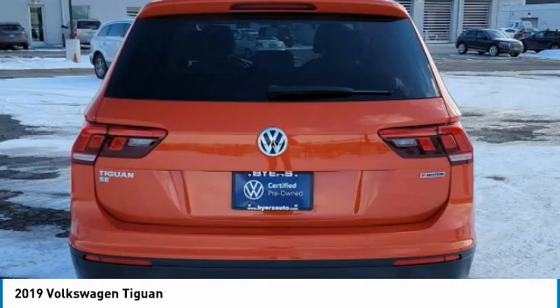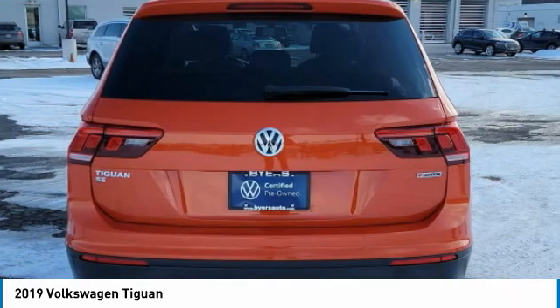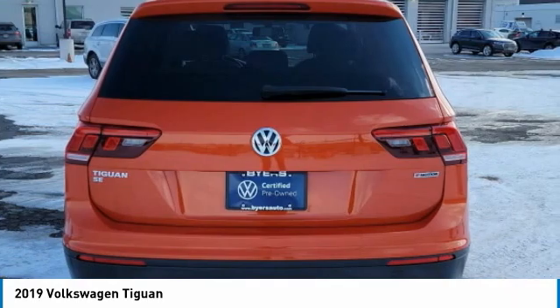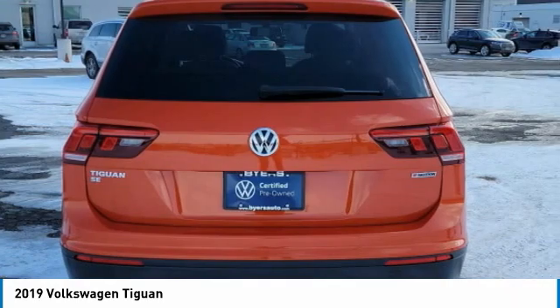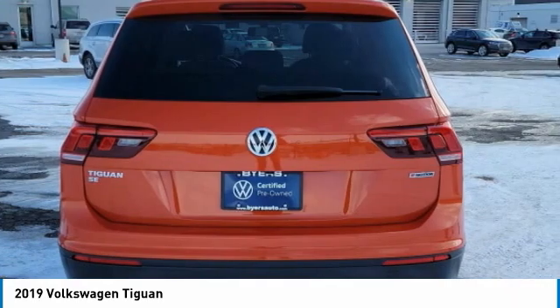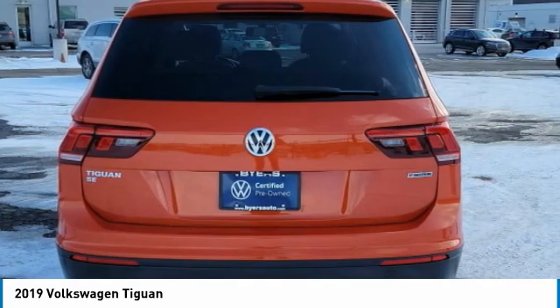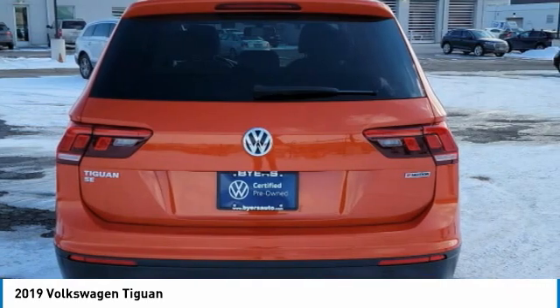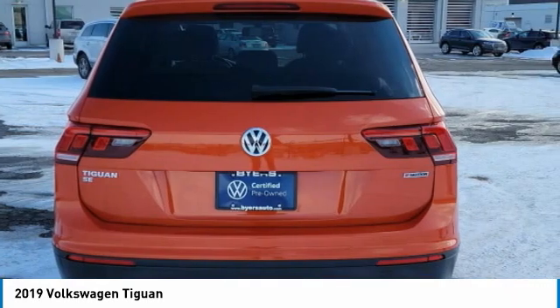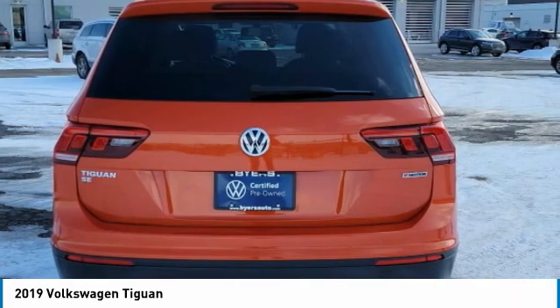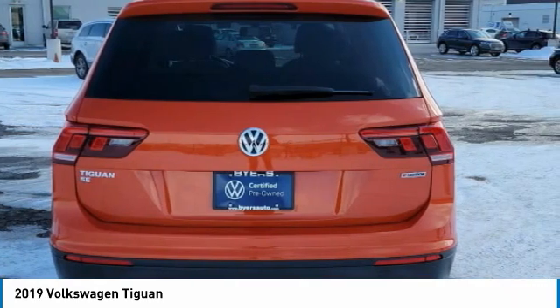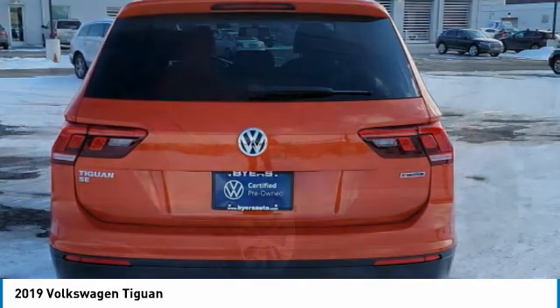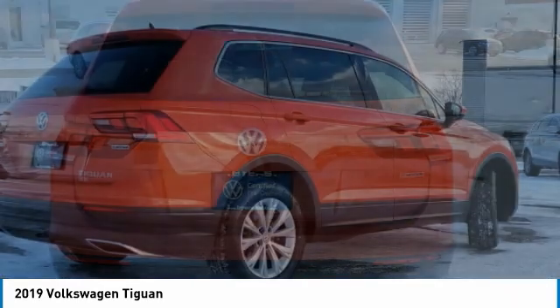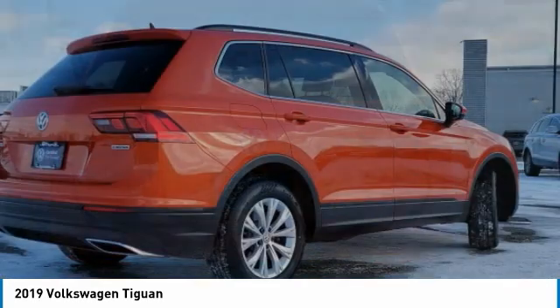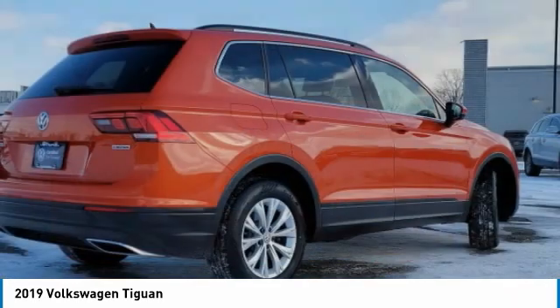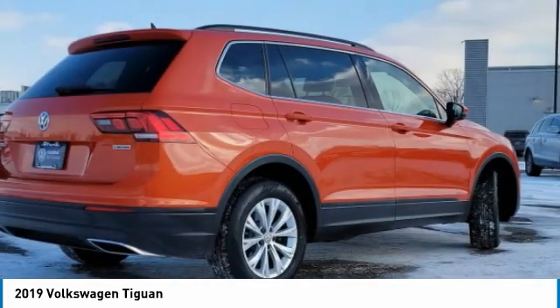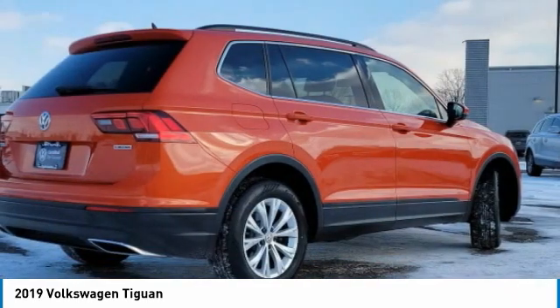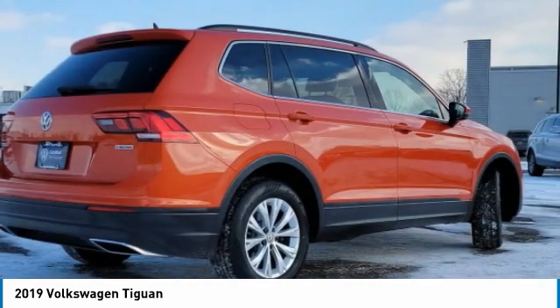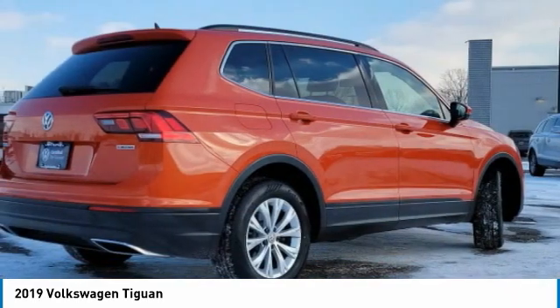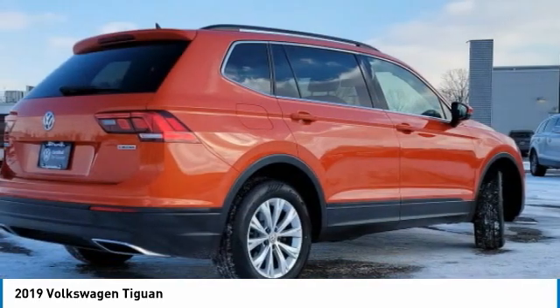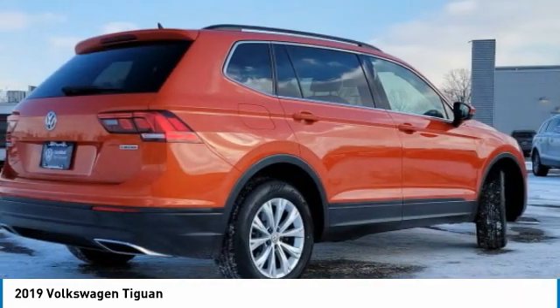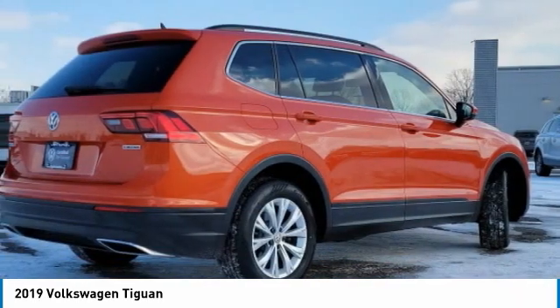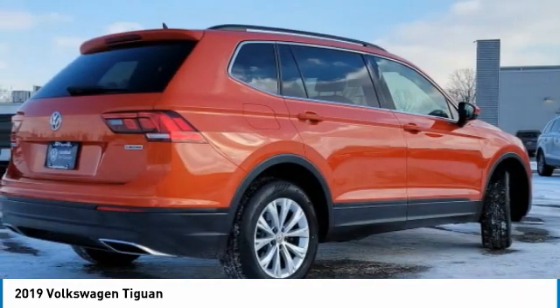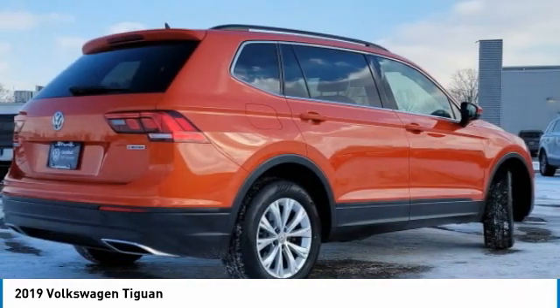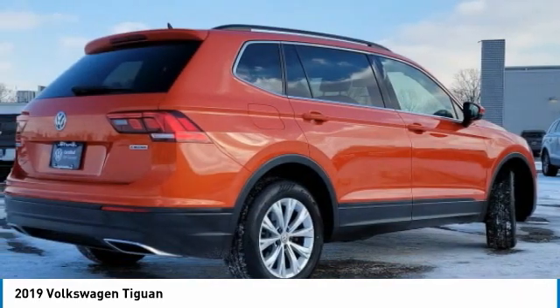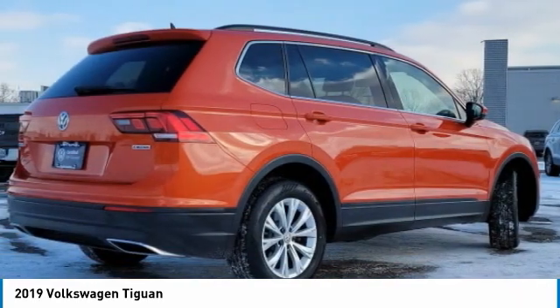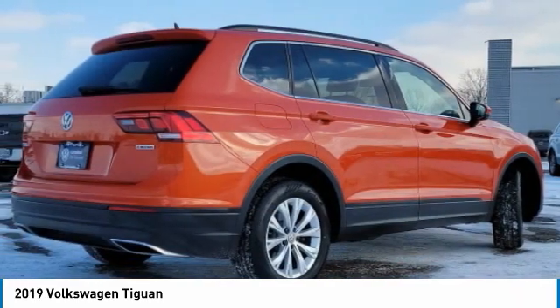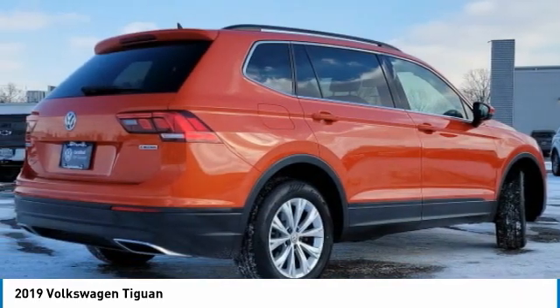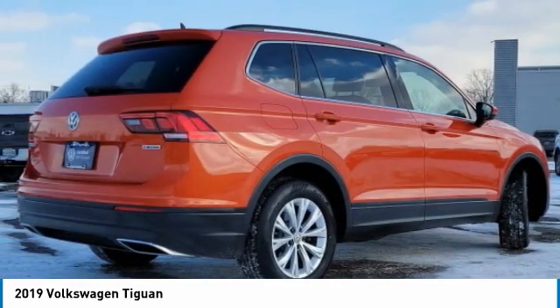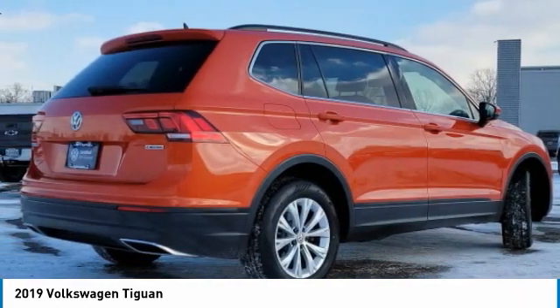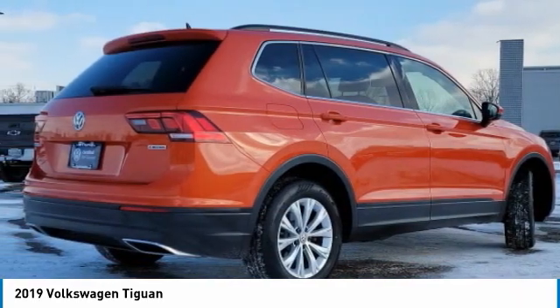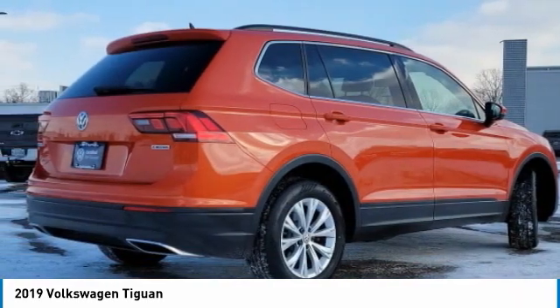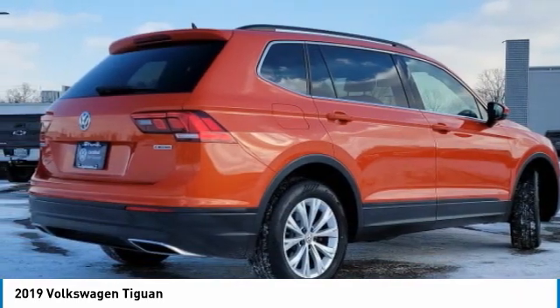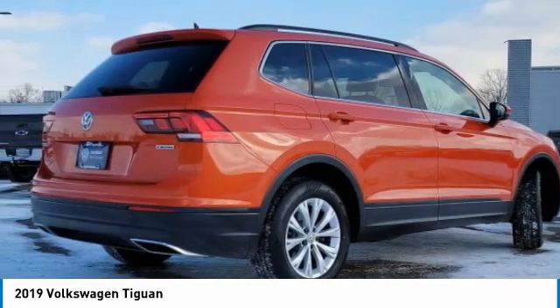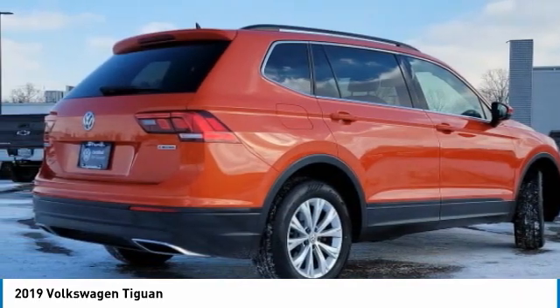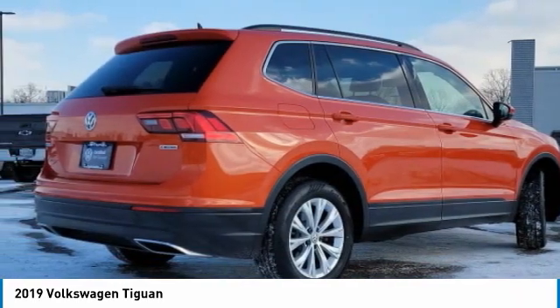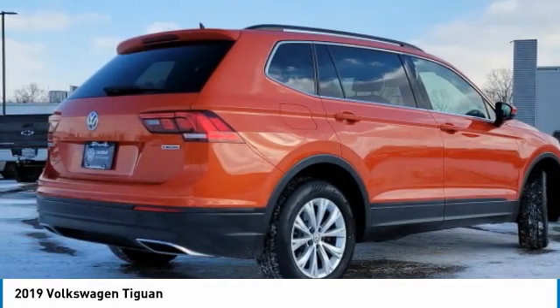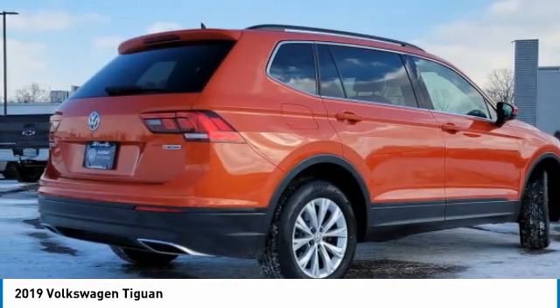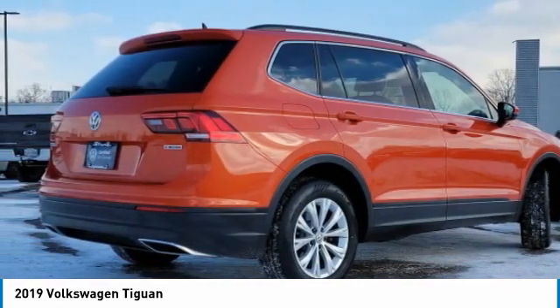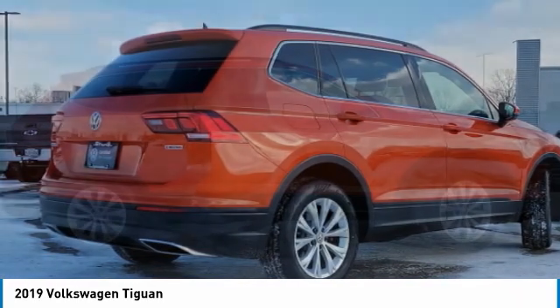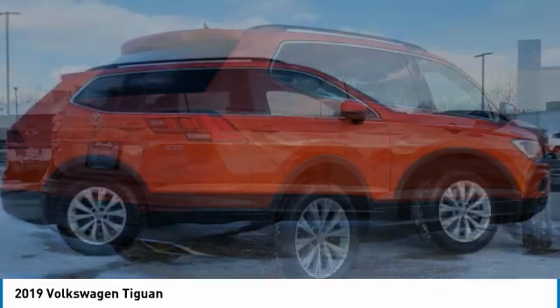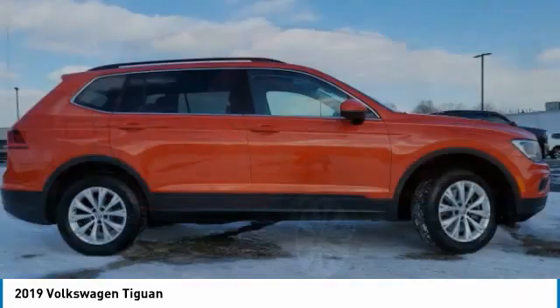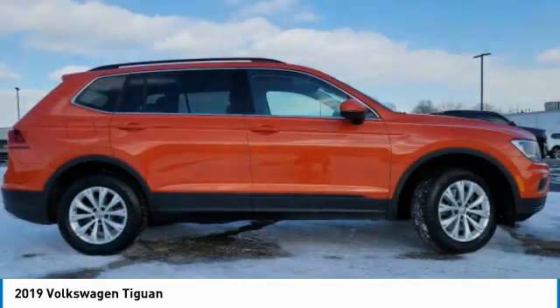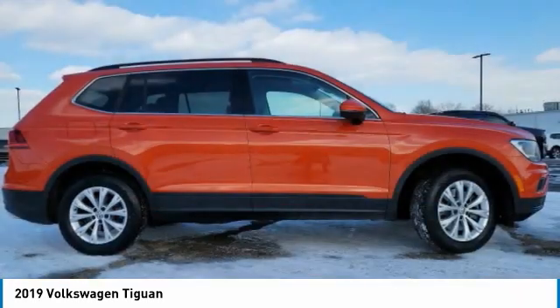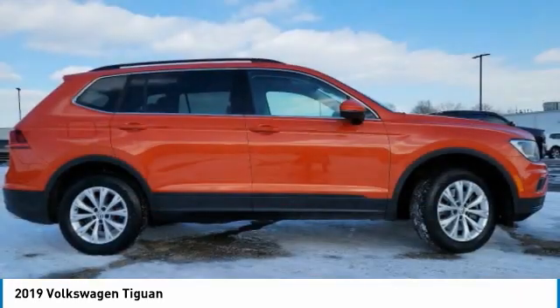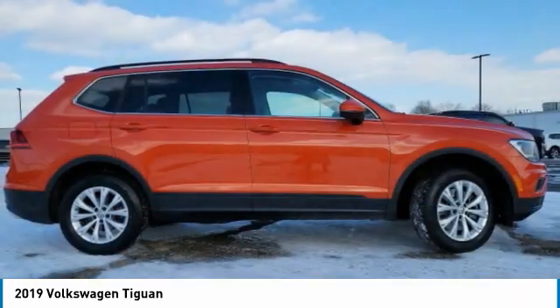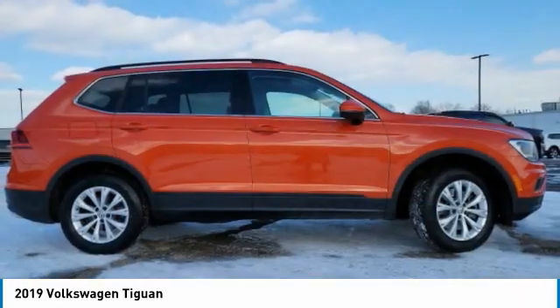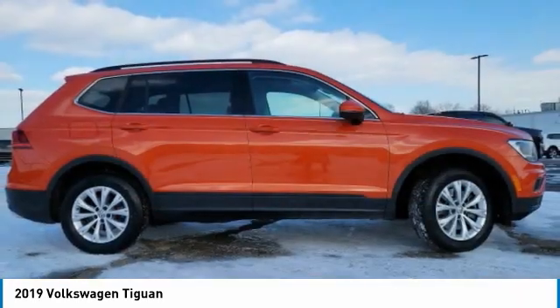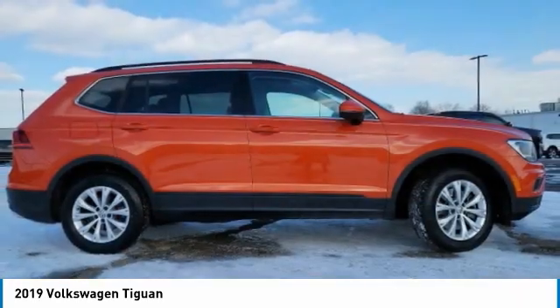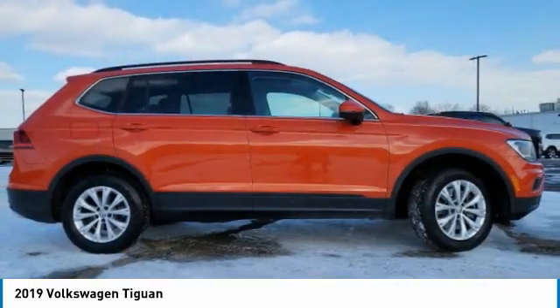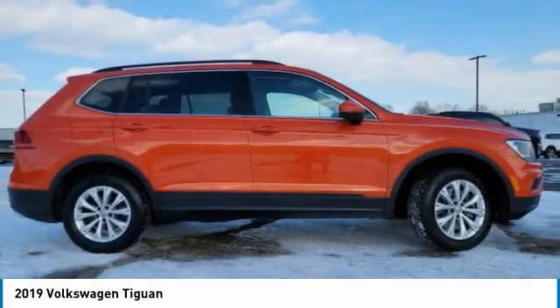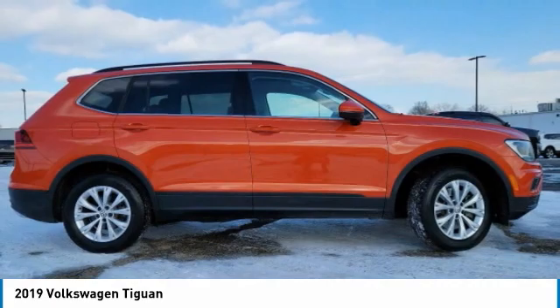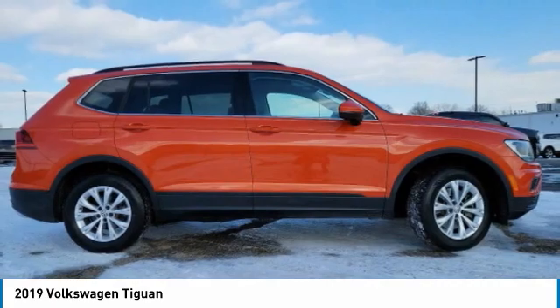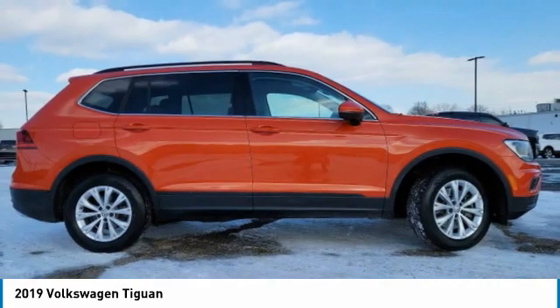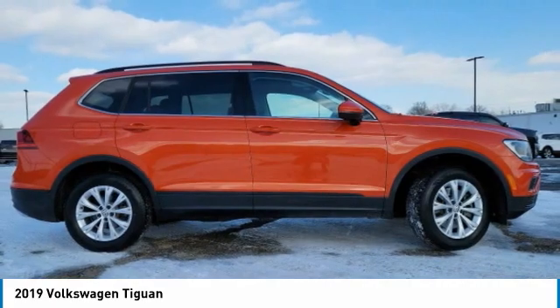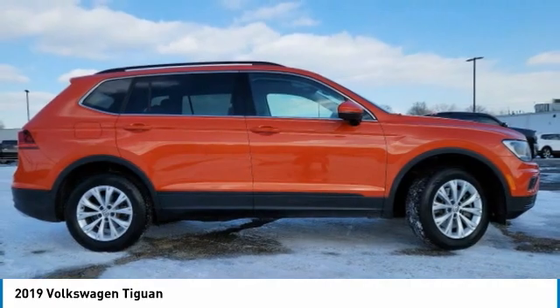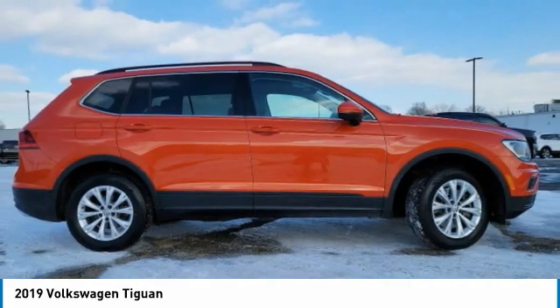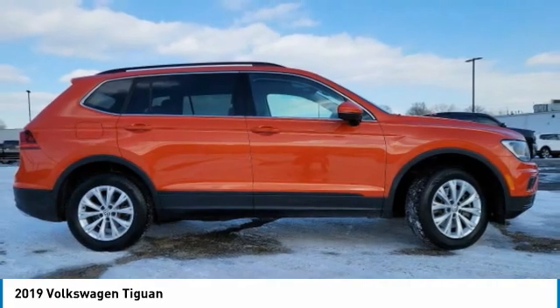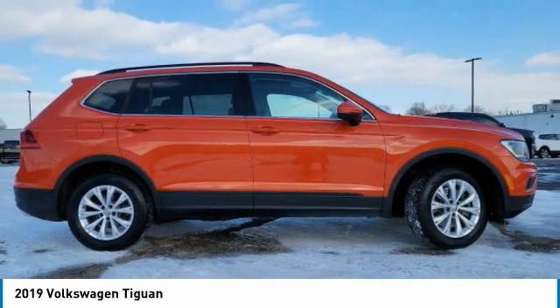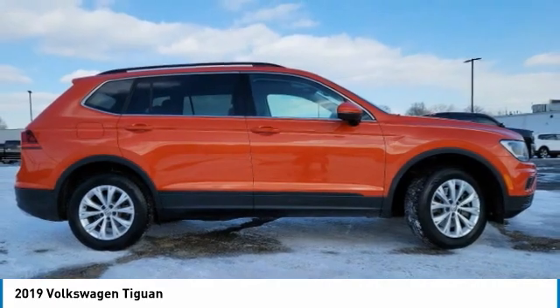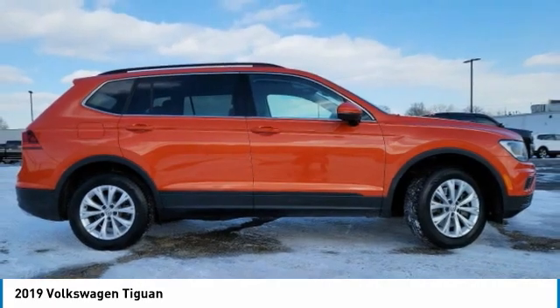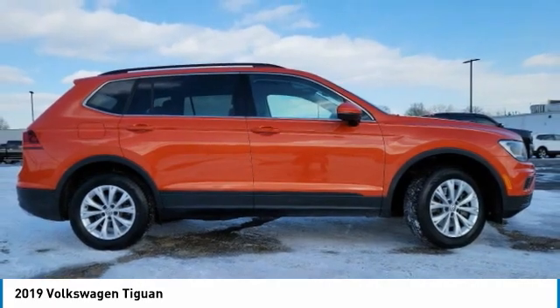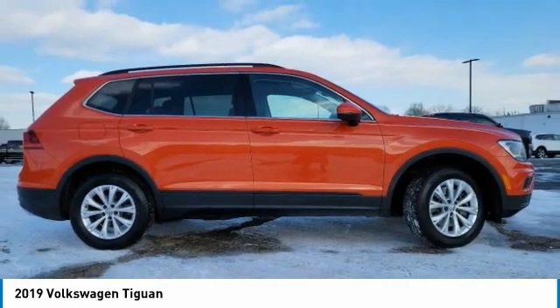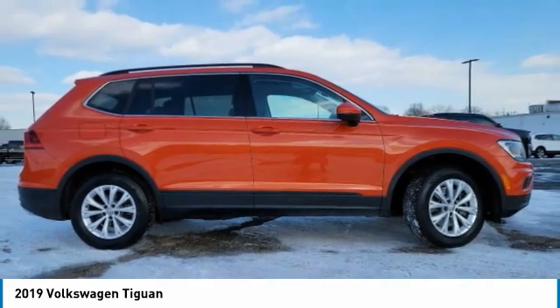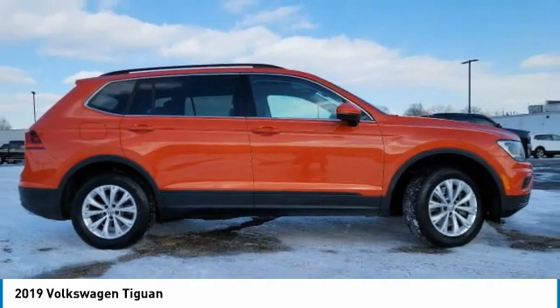heated mirrors, all-wheel drive, aluminum wheels, rear spoiler, brake assist, daytime running lights,